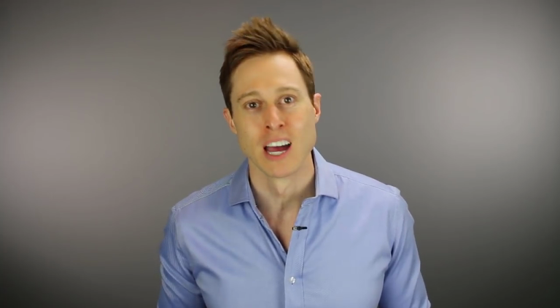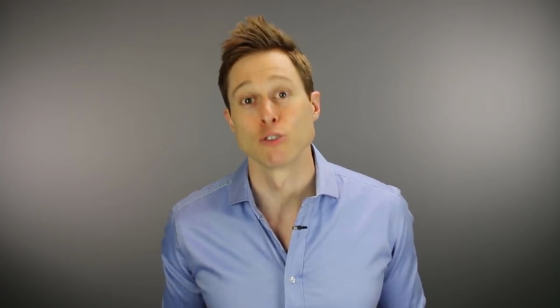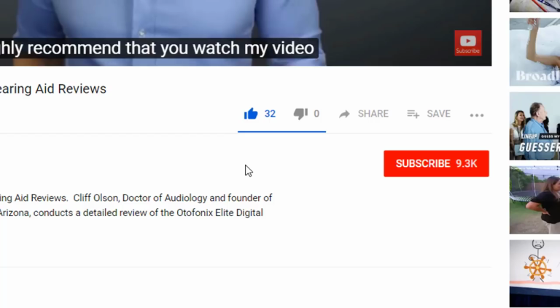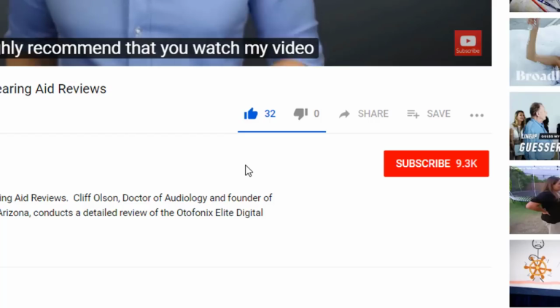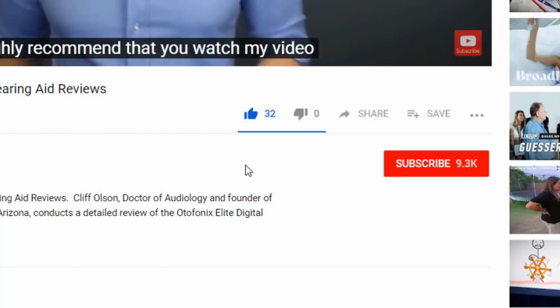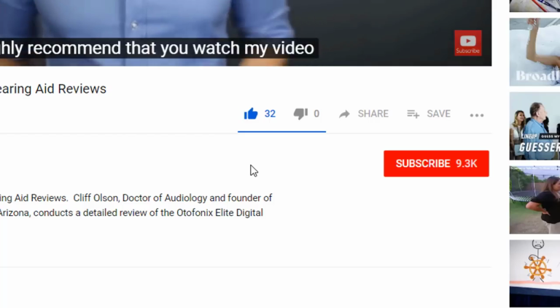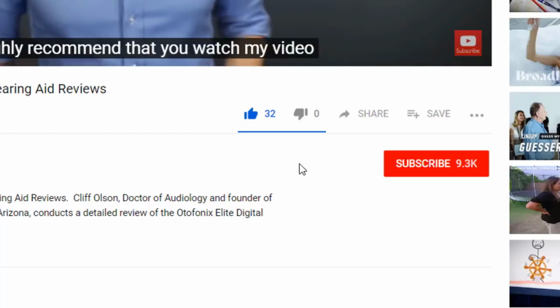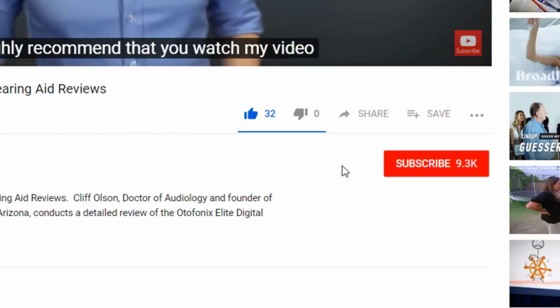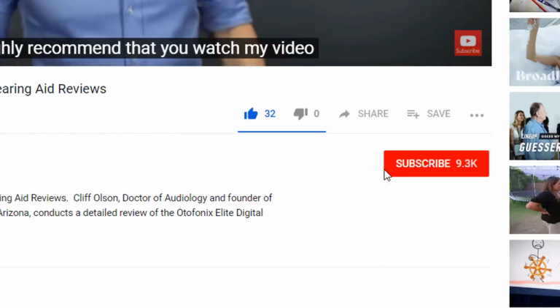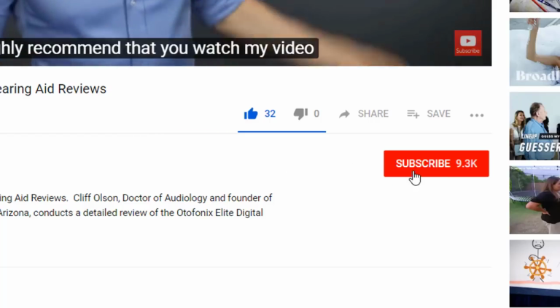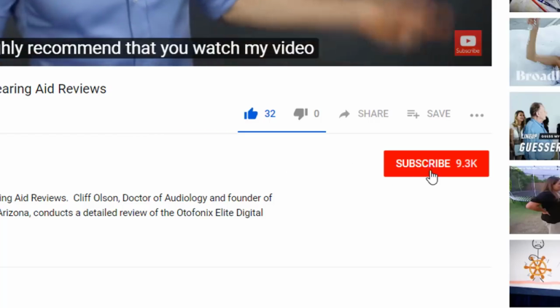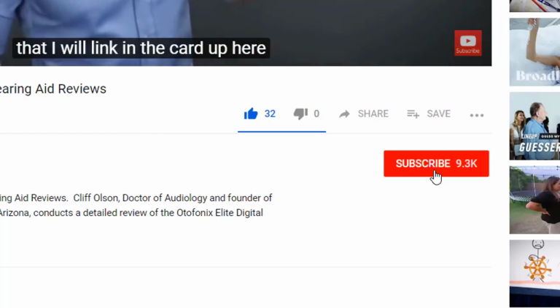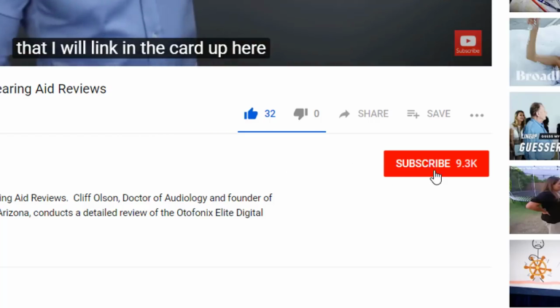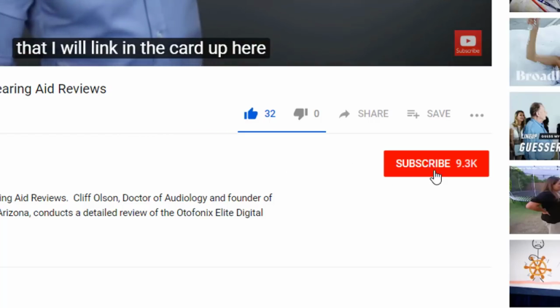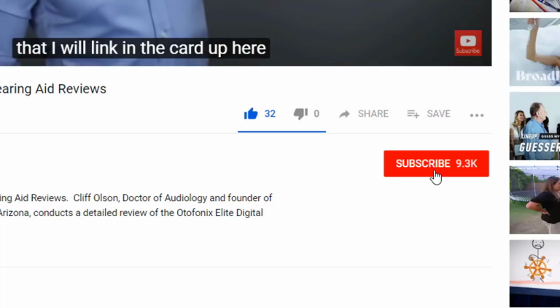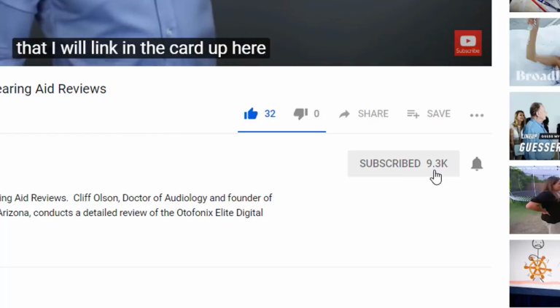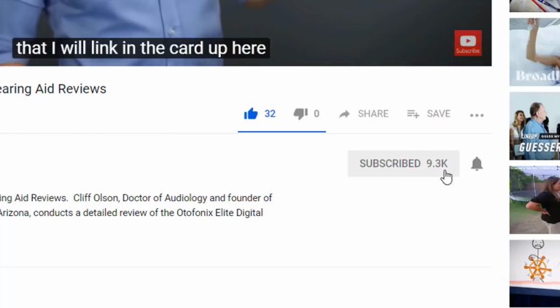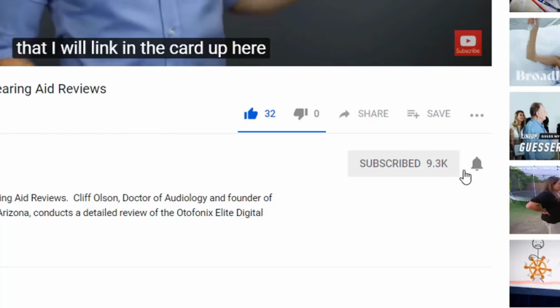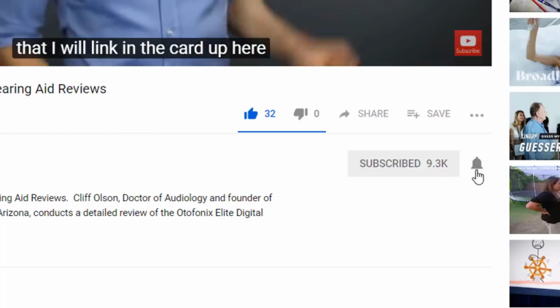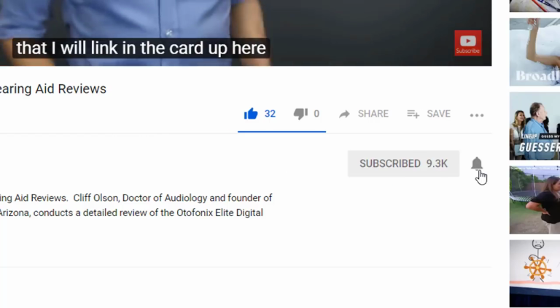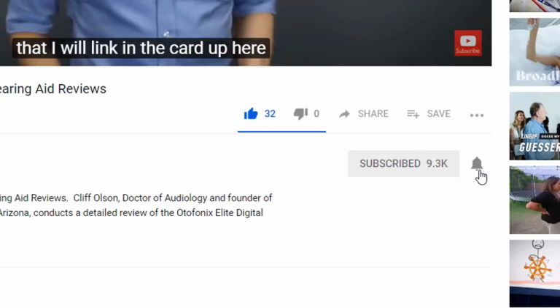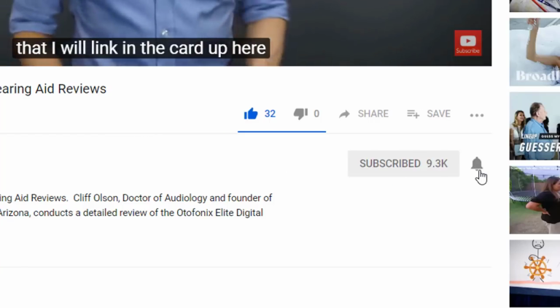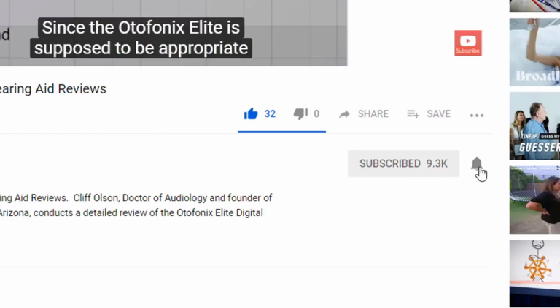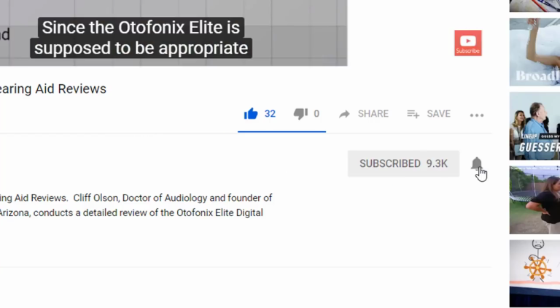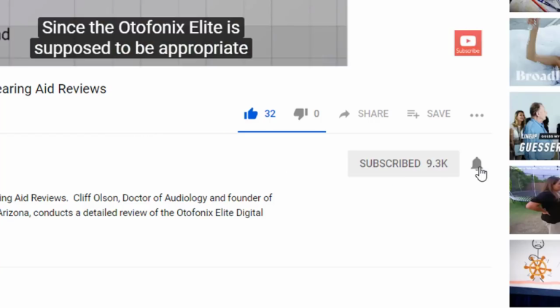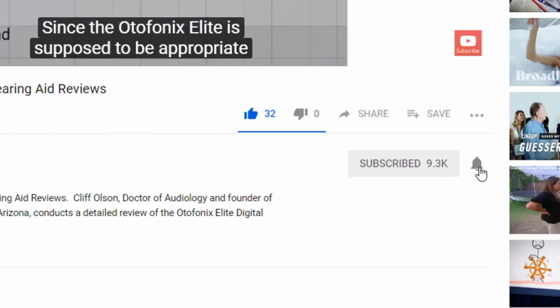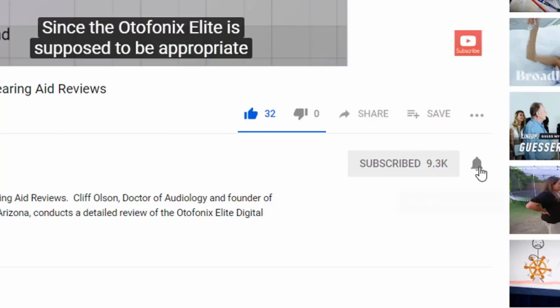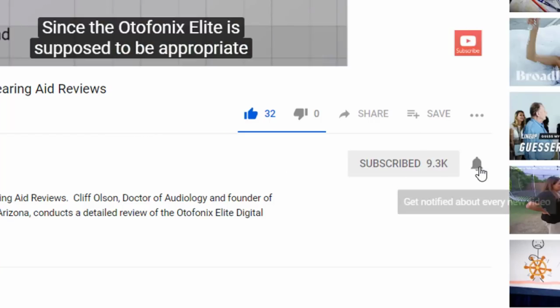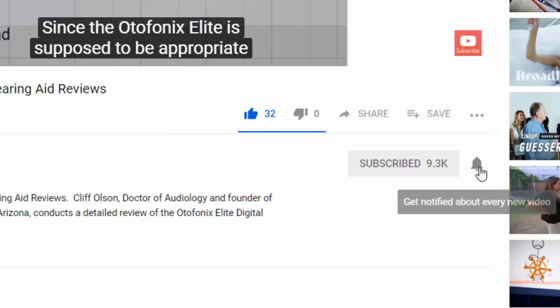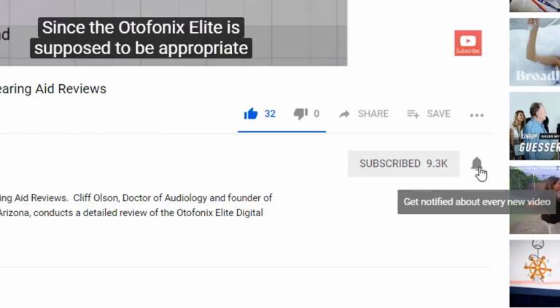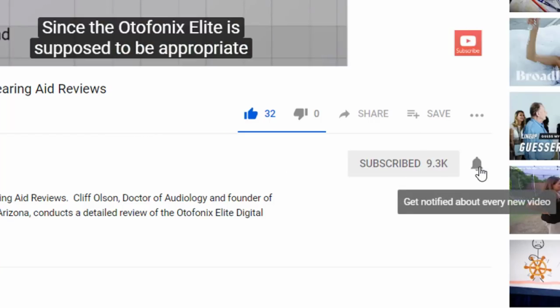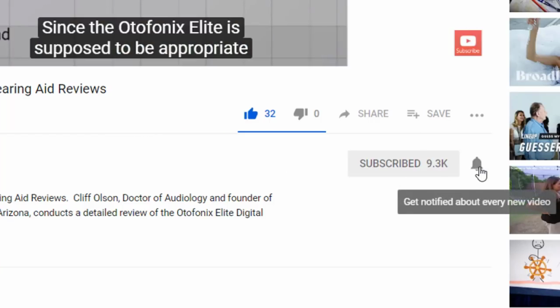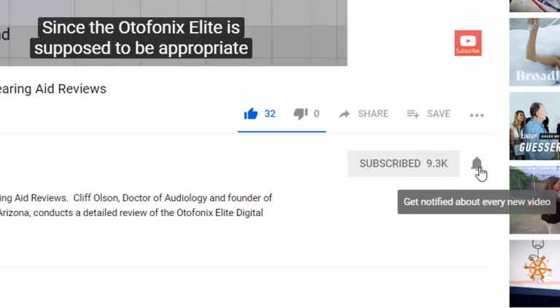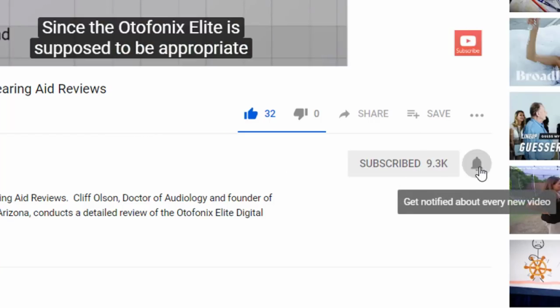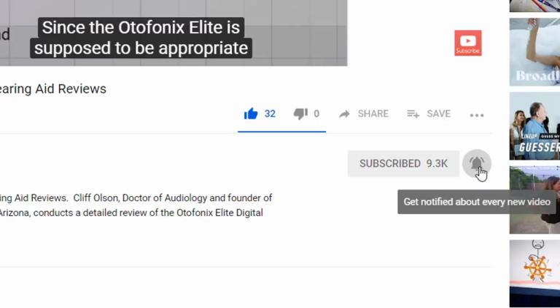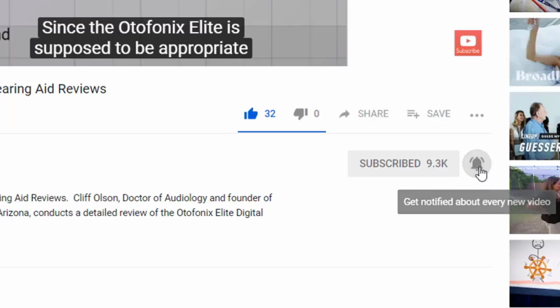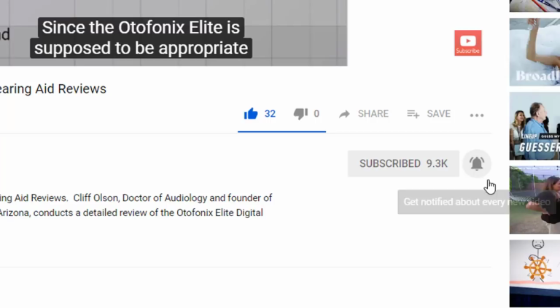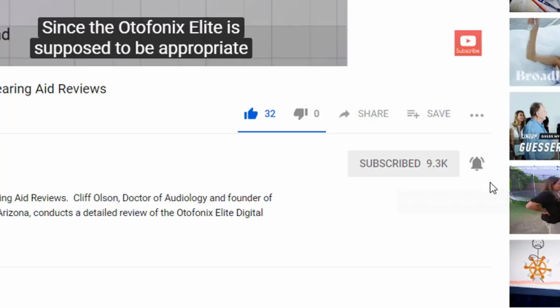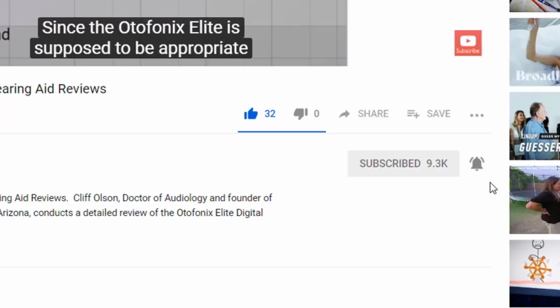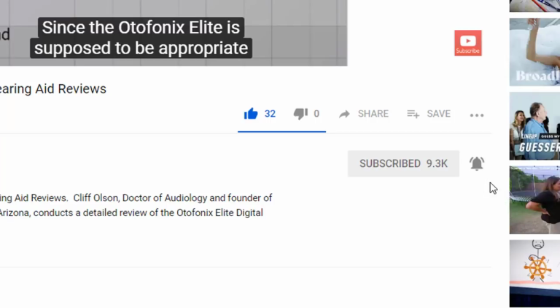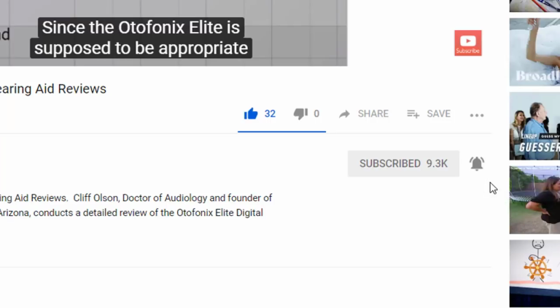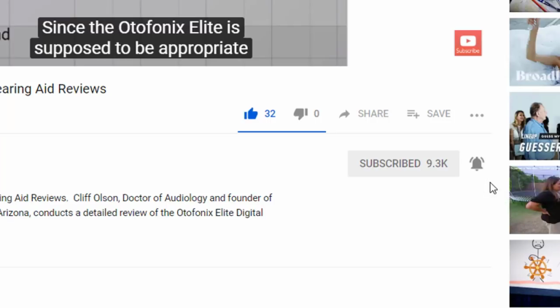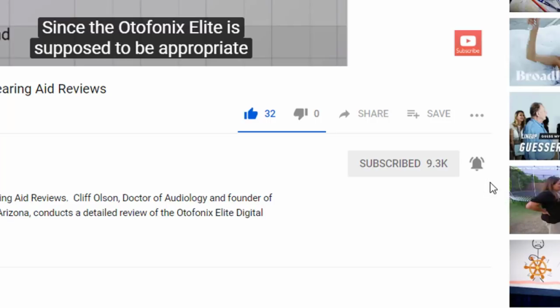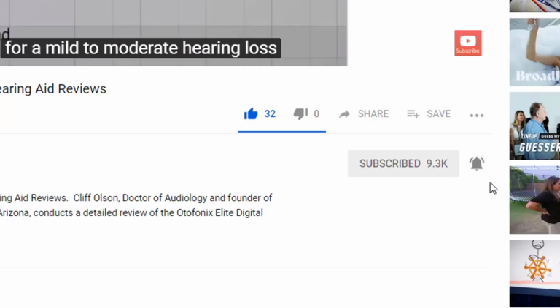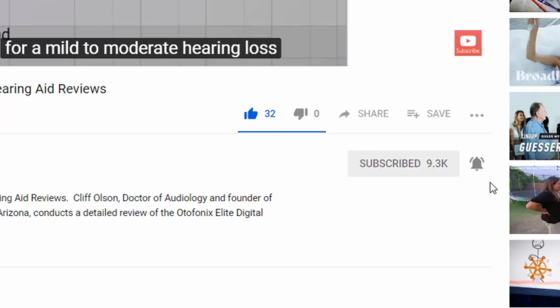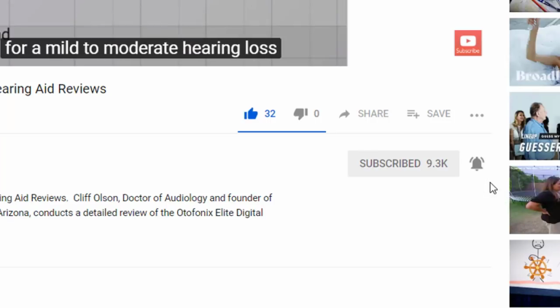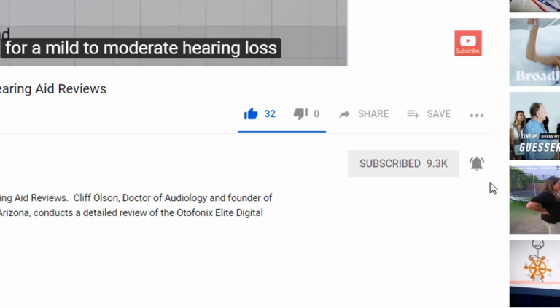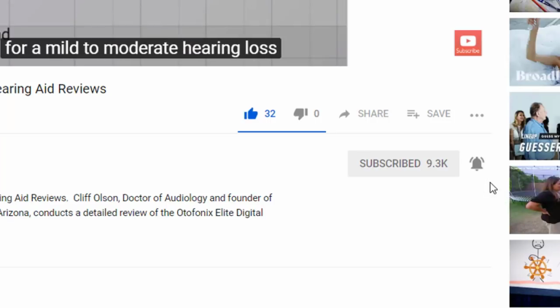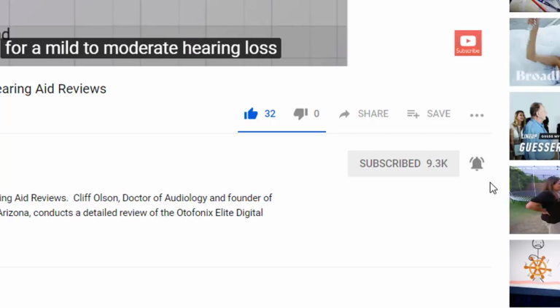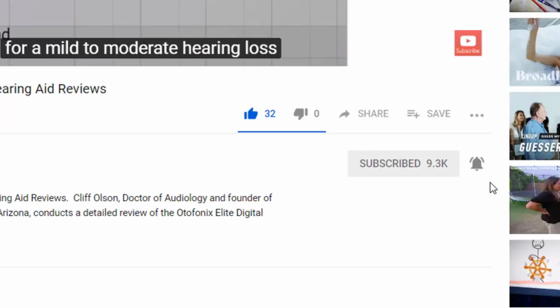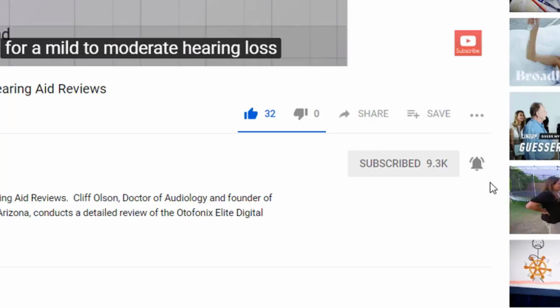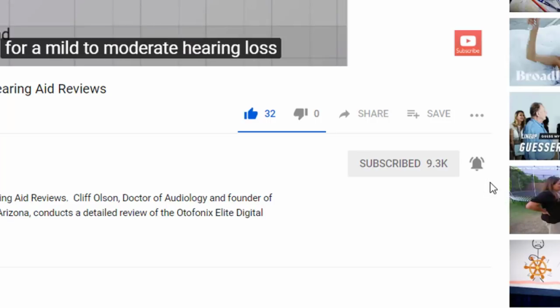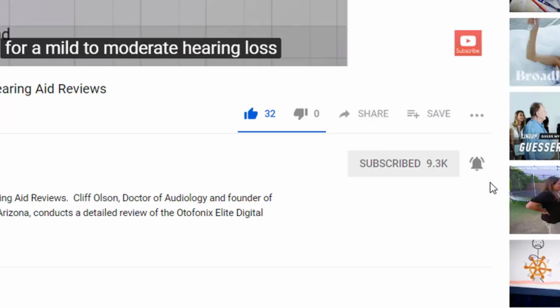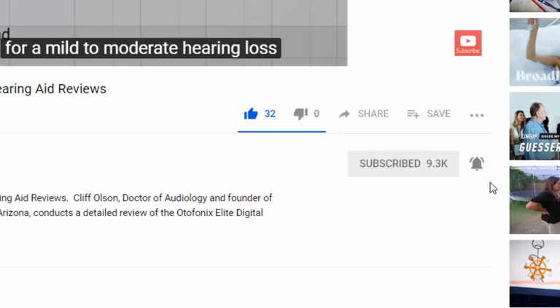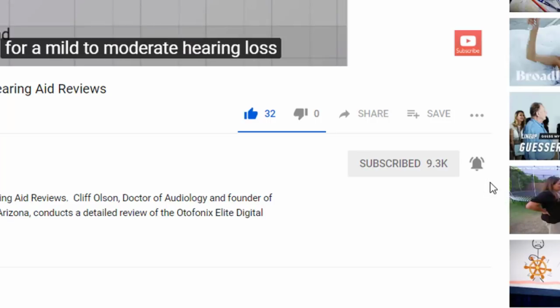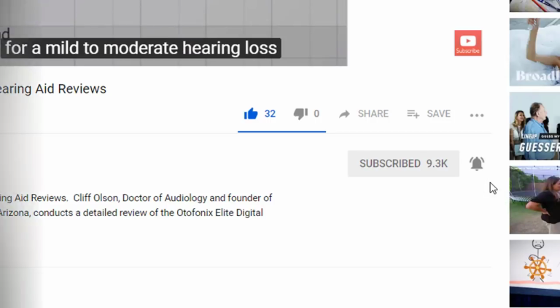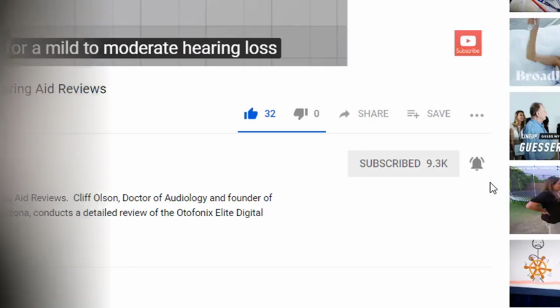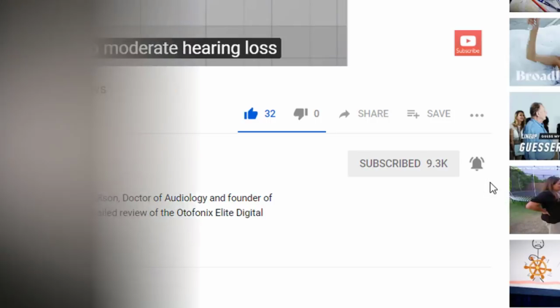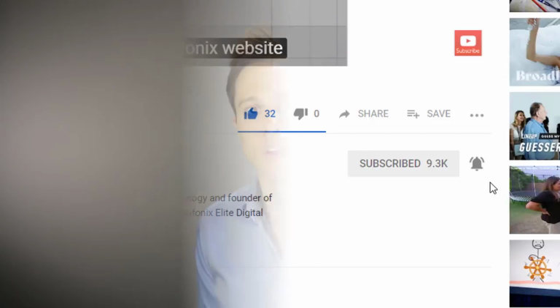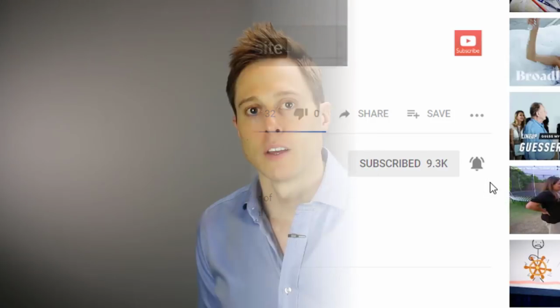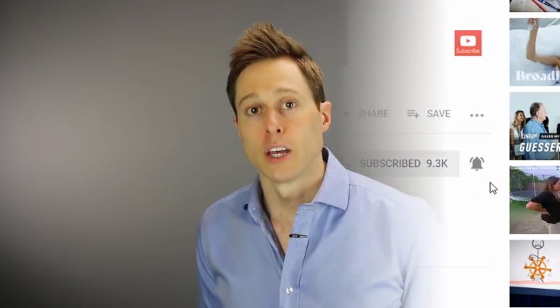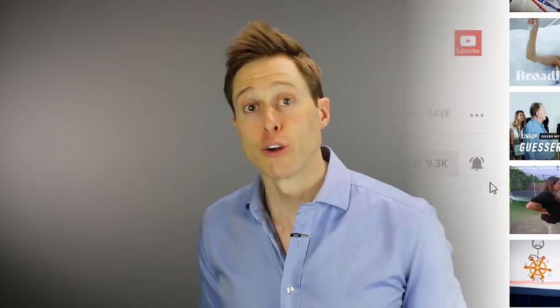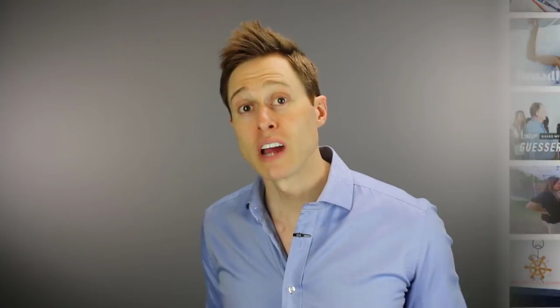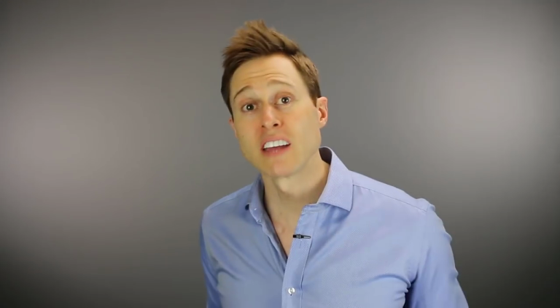So if you're into that, make sure you hit that subscribe button. And don't forget to click the bell to receive a notification every time I post a new video. Hearing aids continue to get better and better.